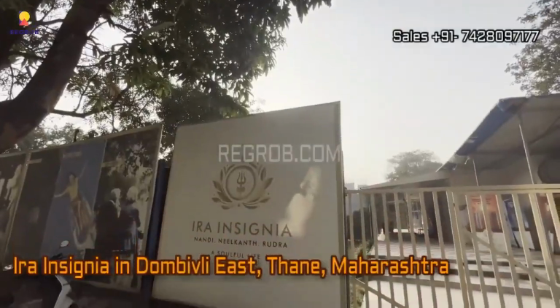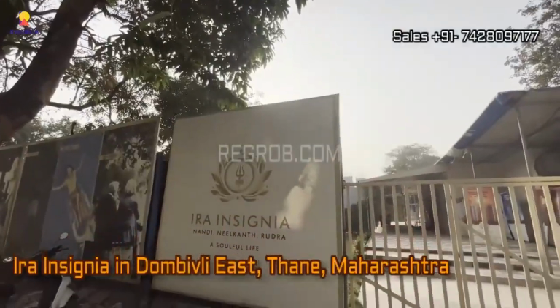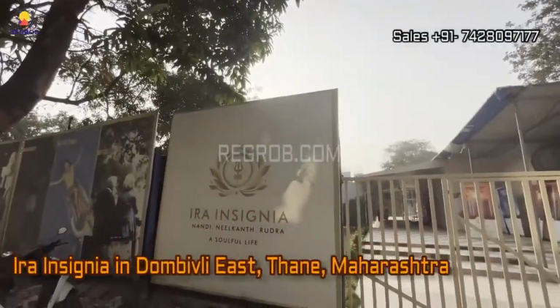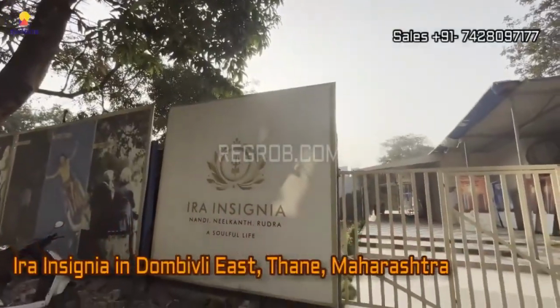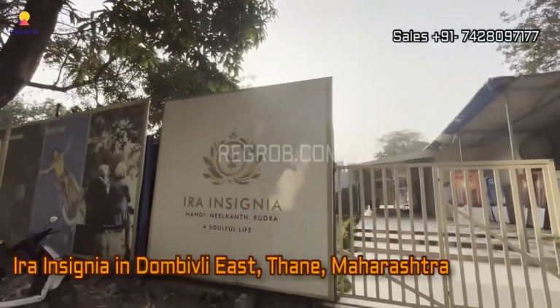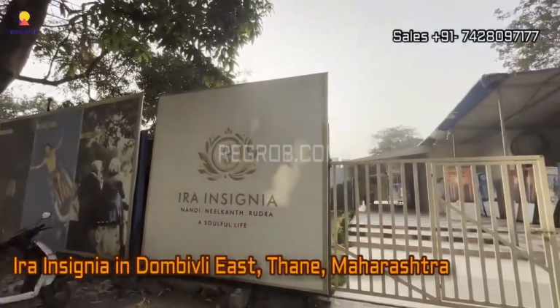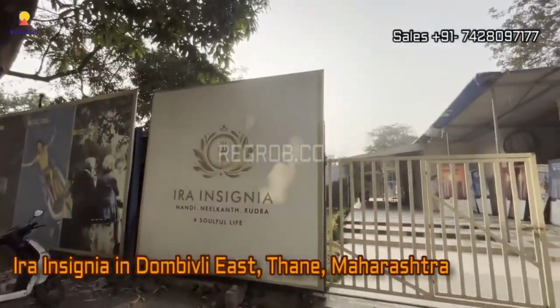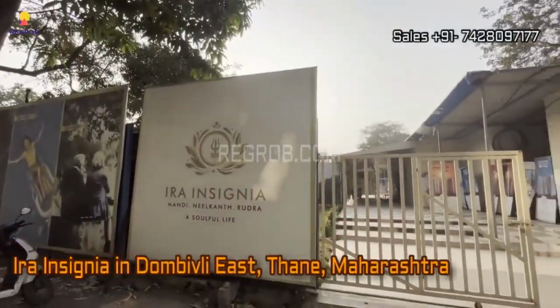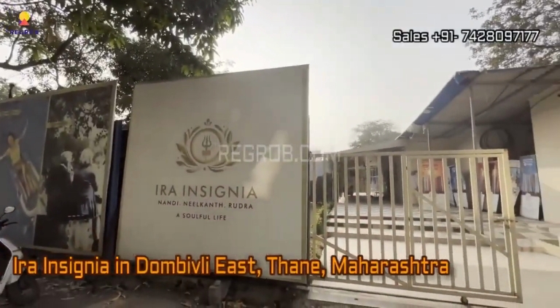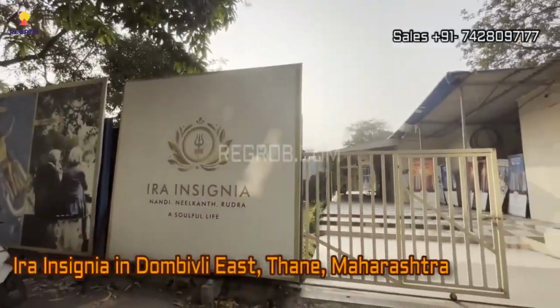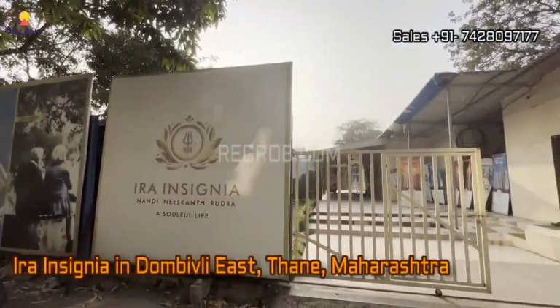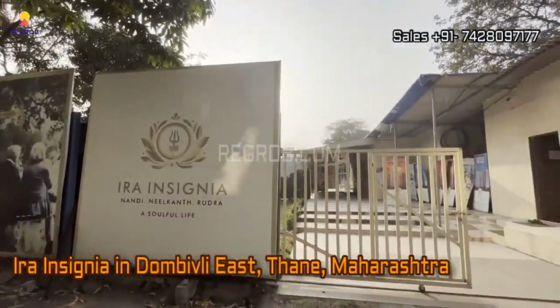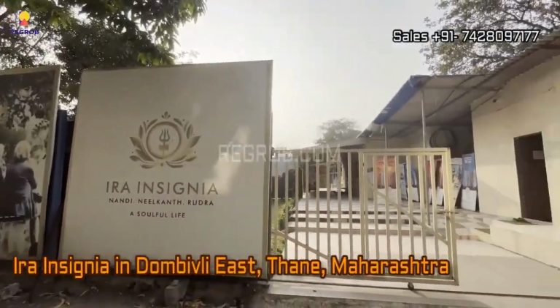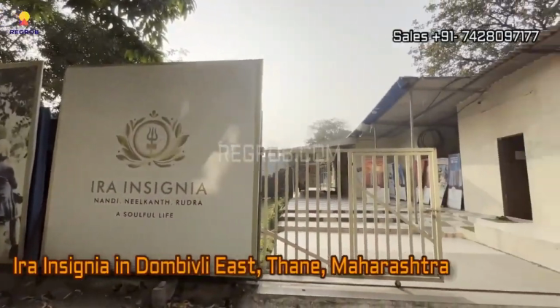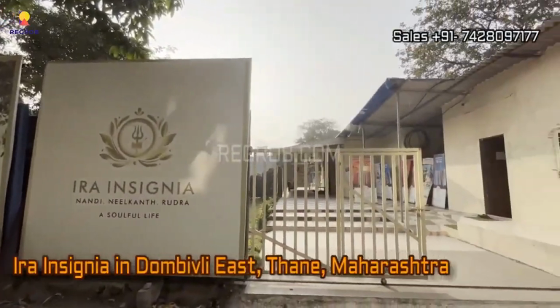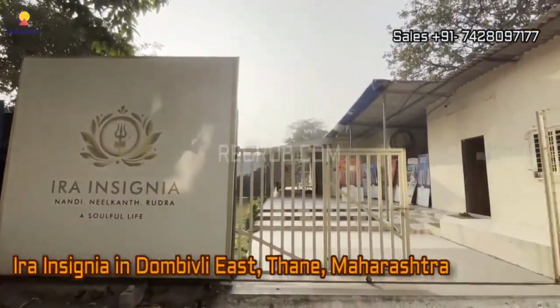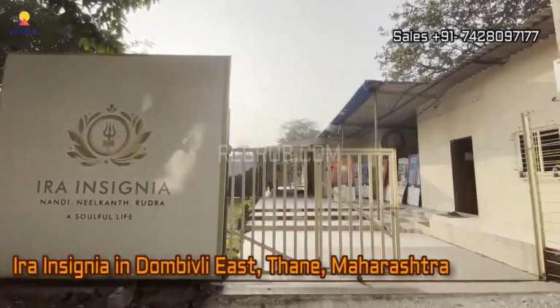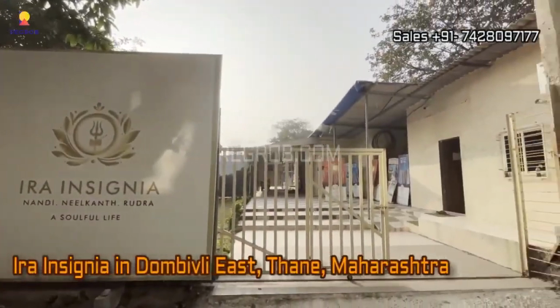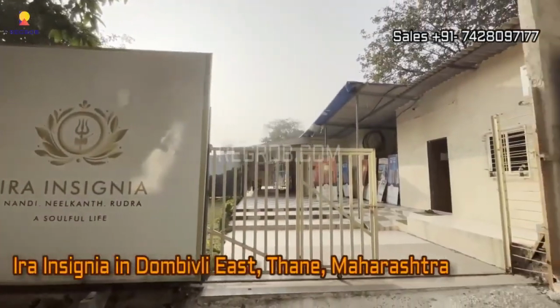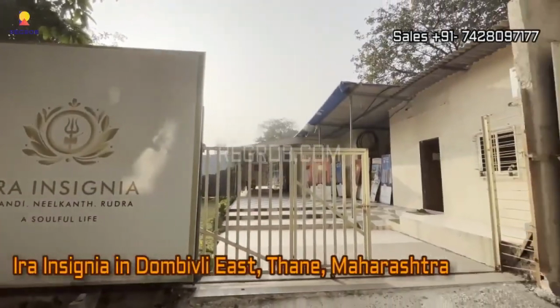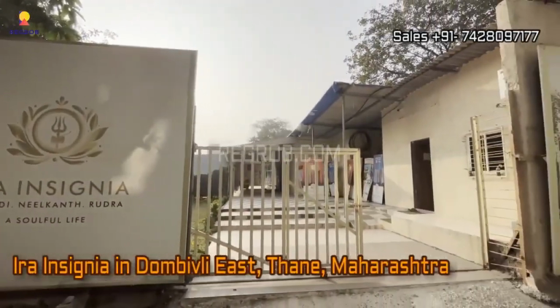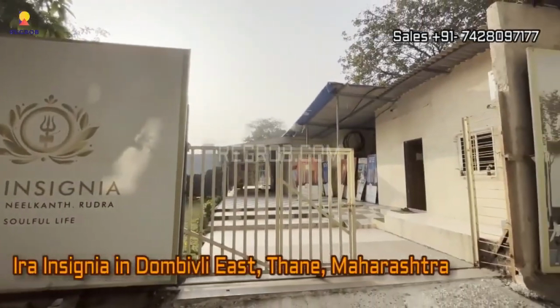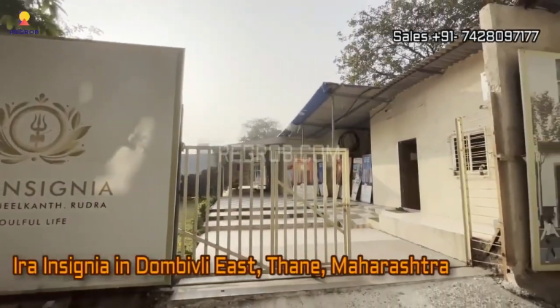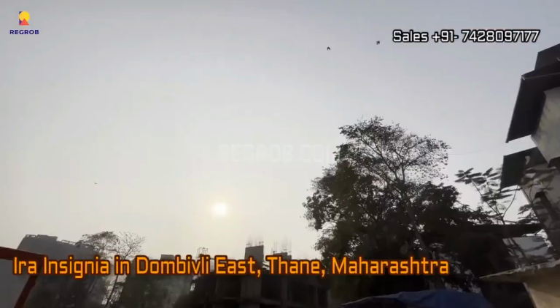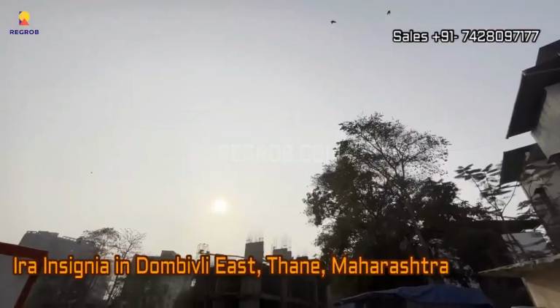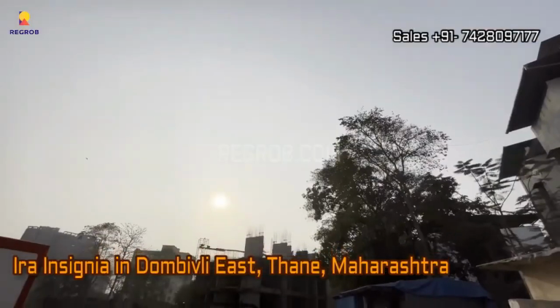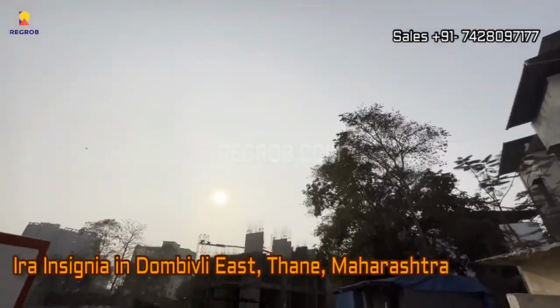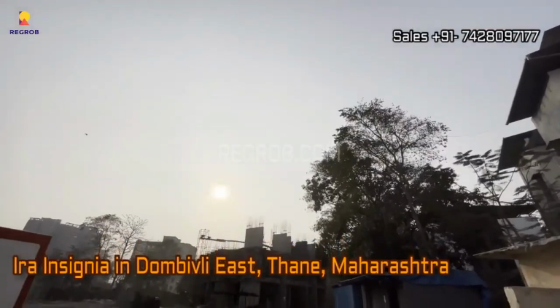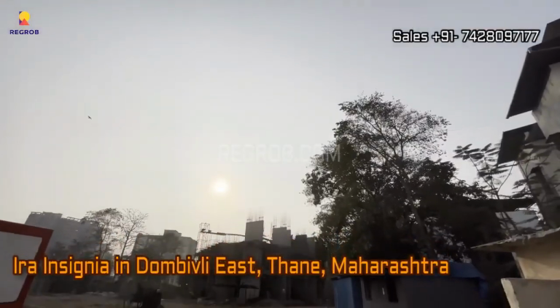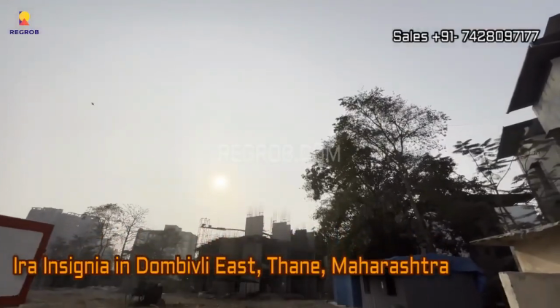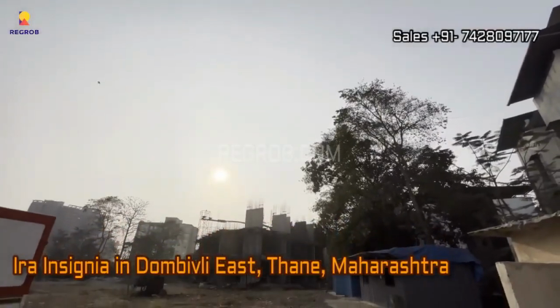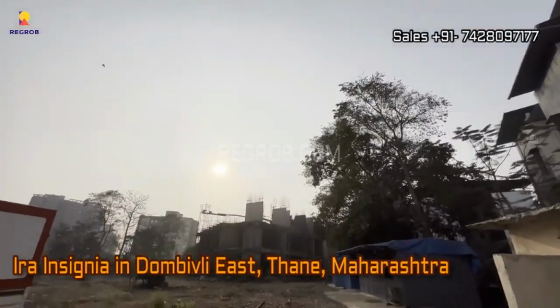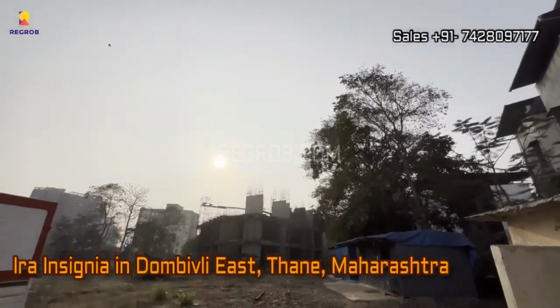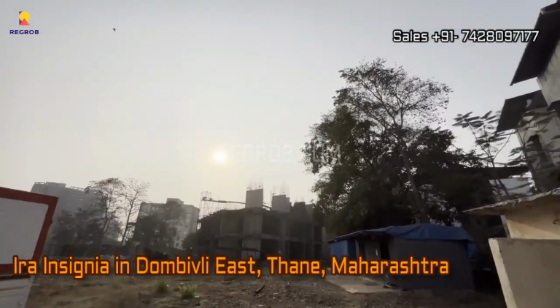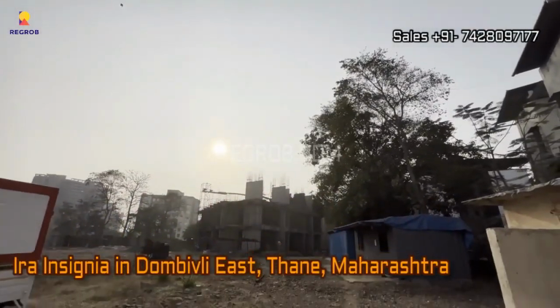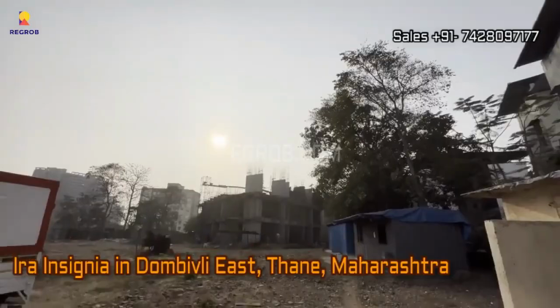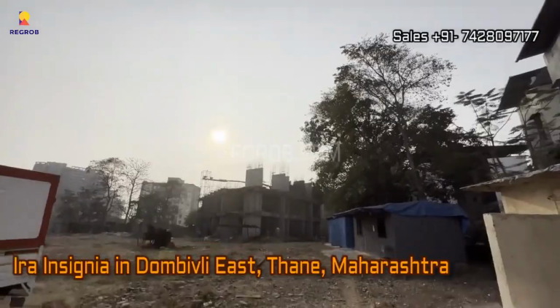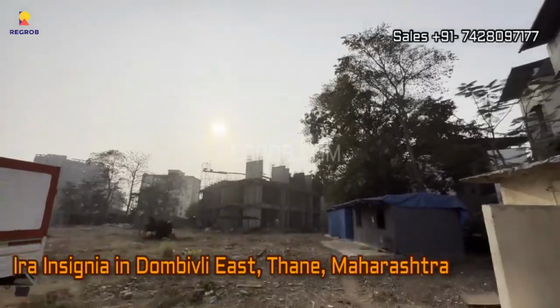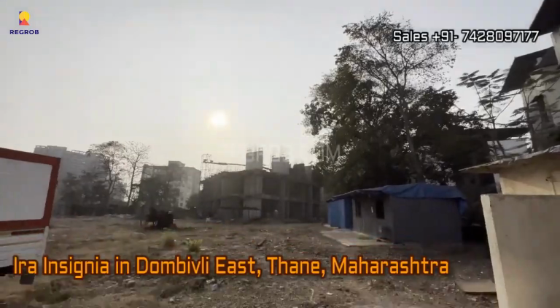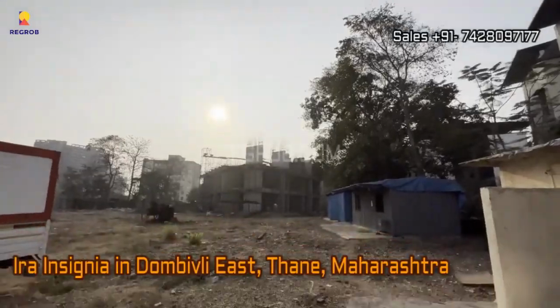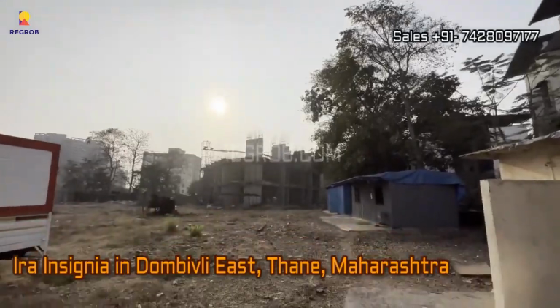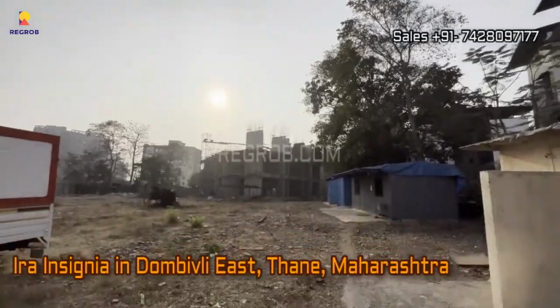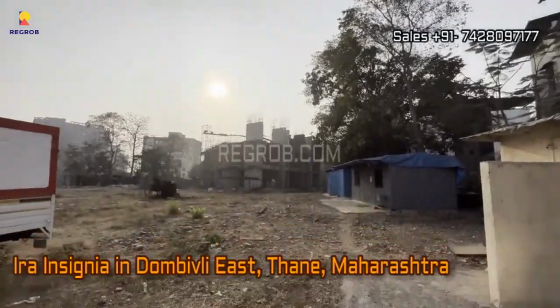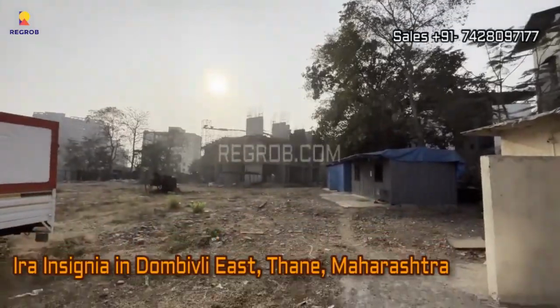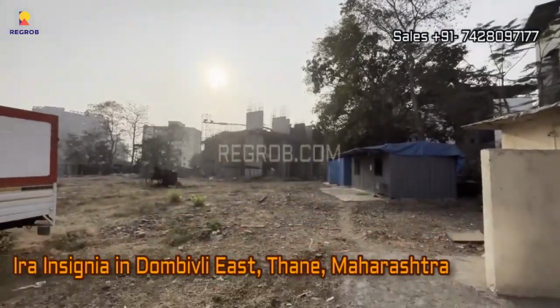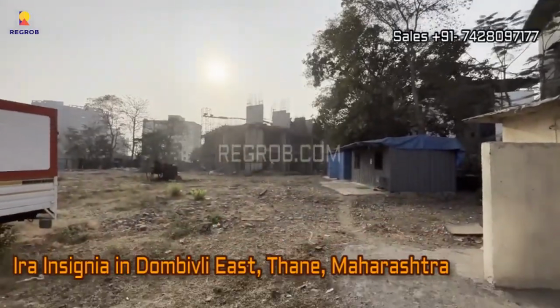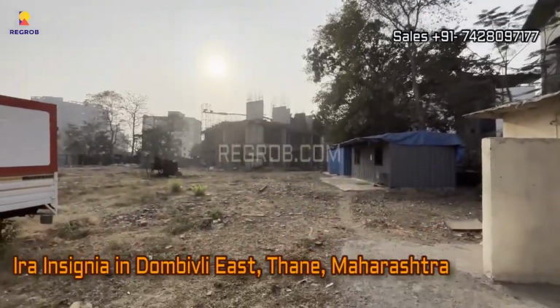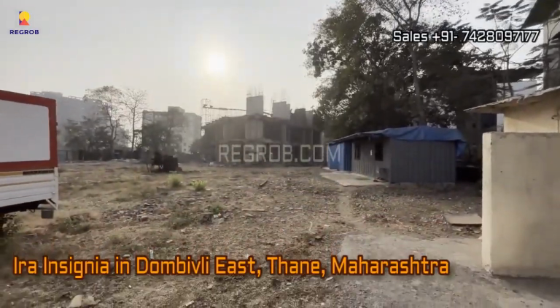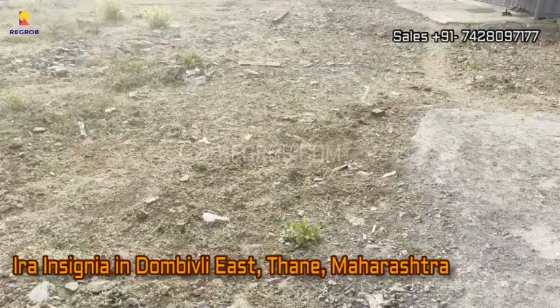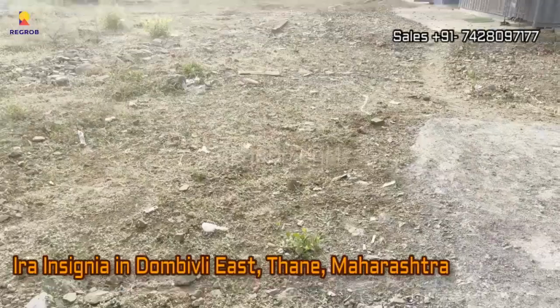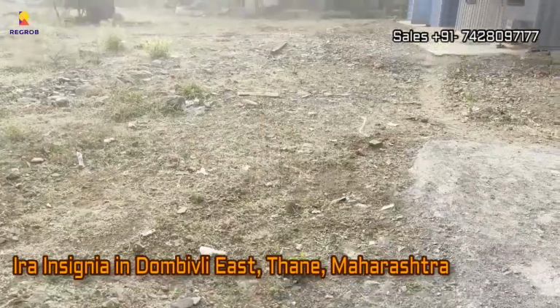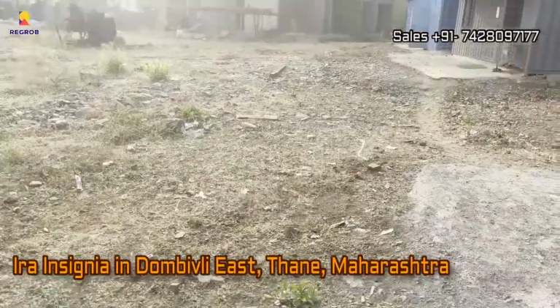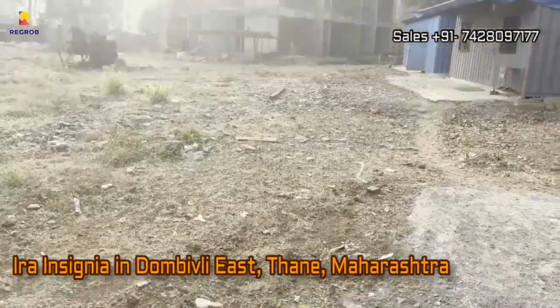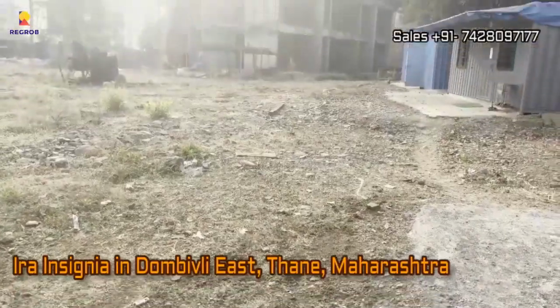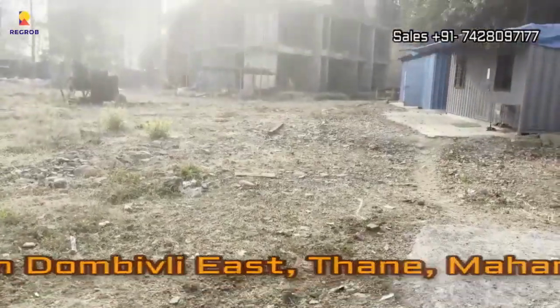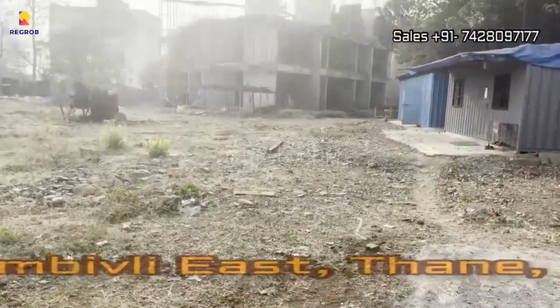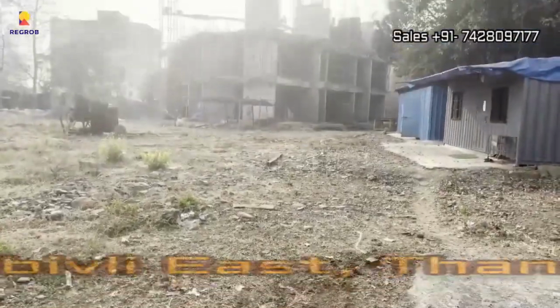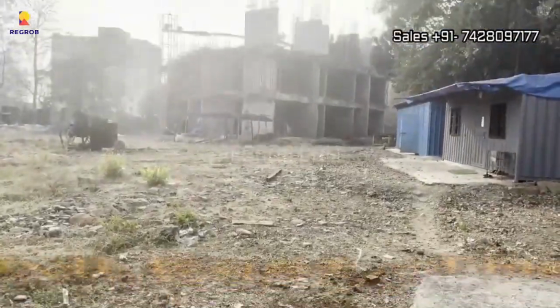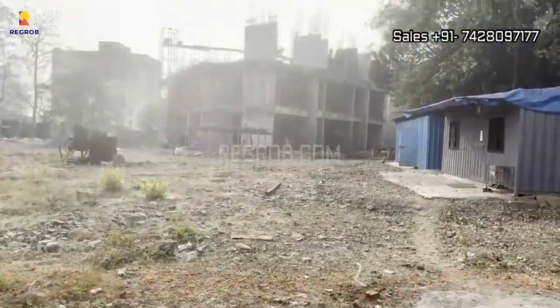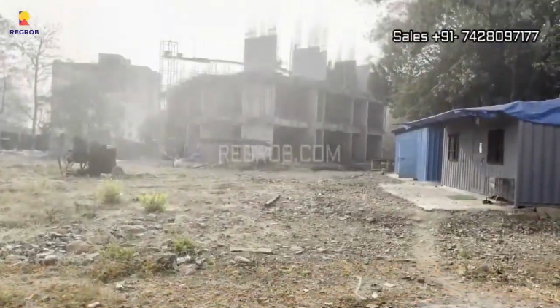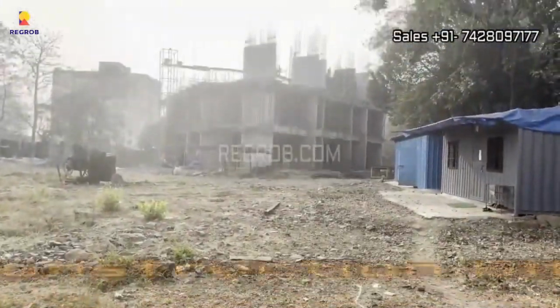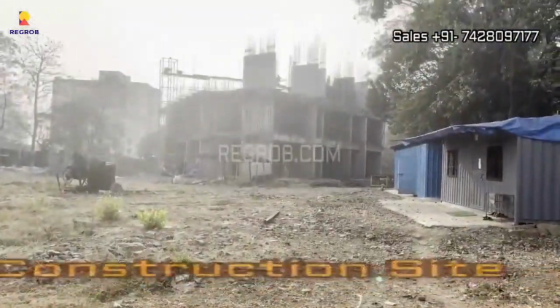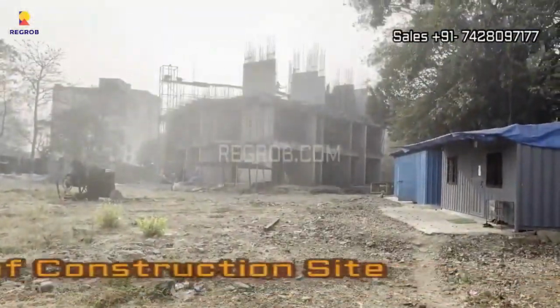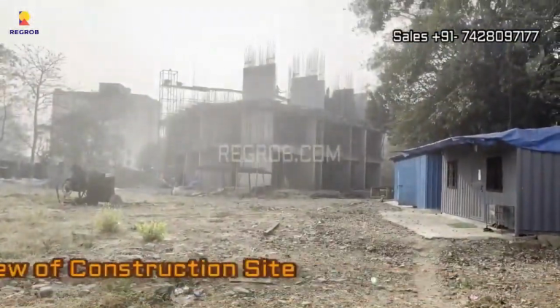Hi viewer, in today's video we're visiting and stepping into the world of Aira Insignia, a residential project located in the heart of Dombivali East, Thane.